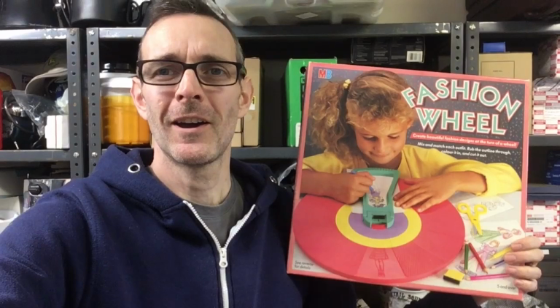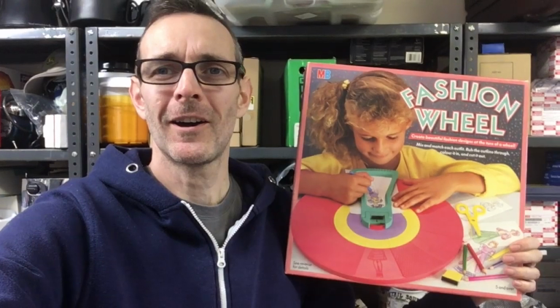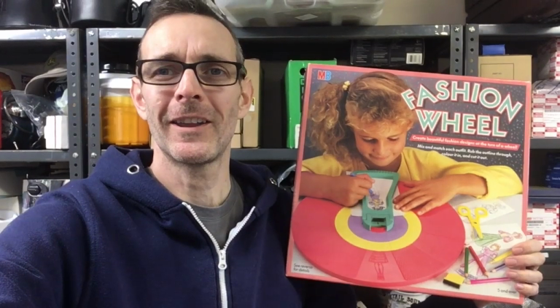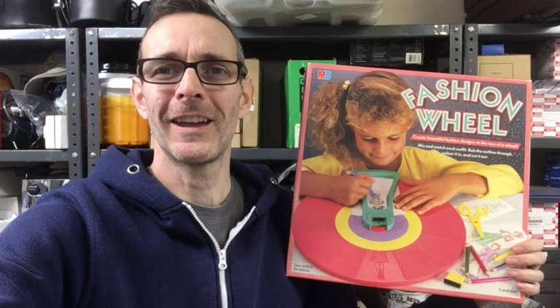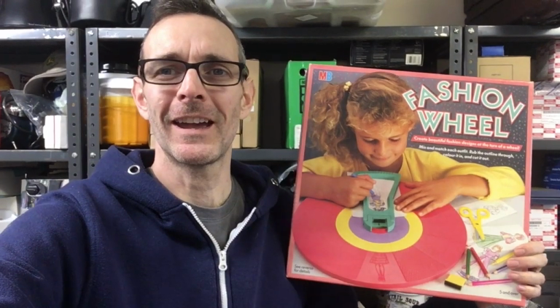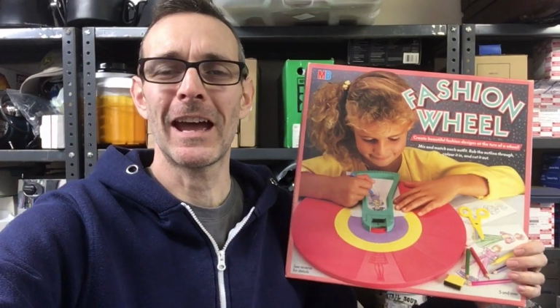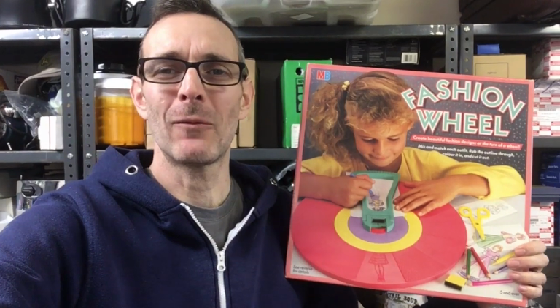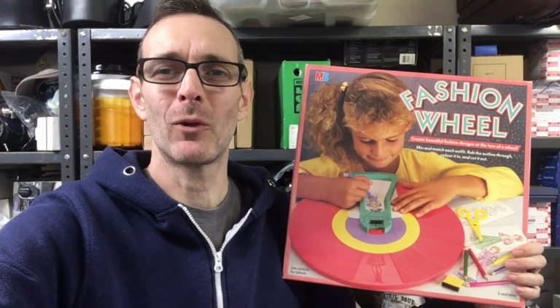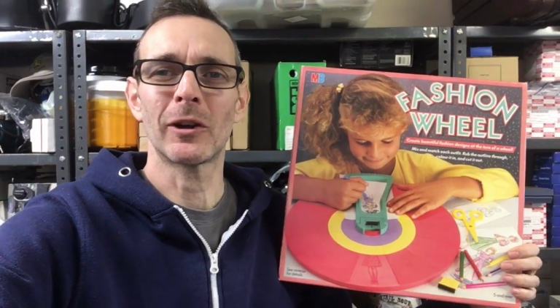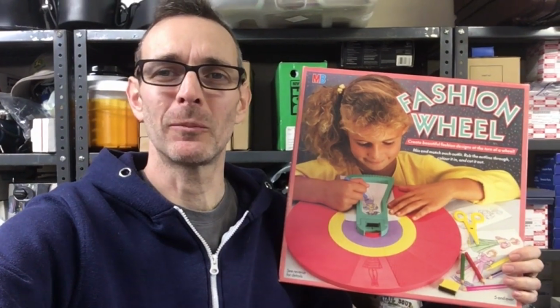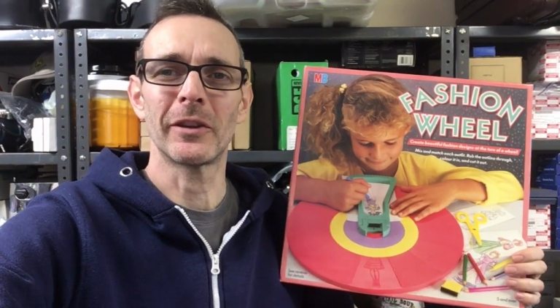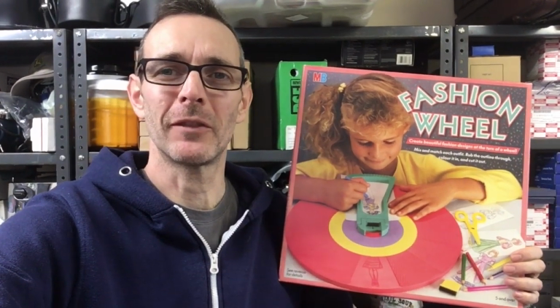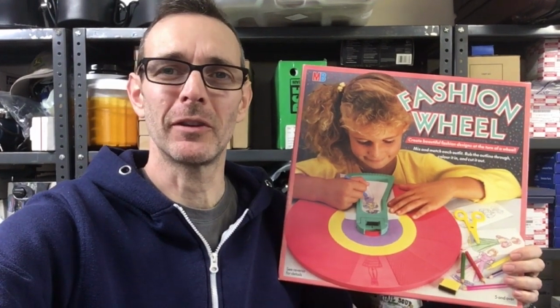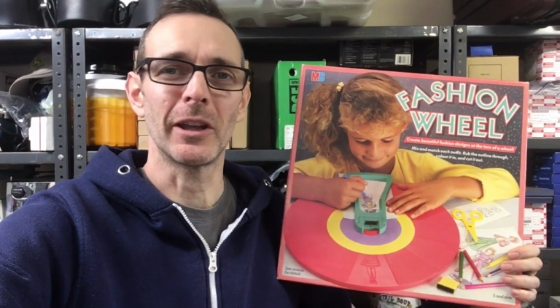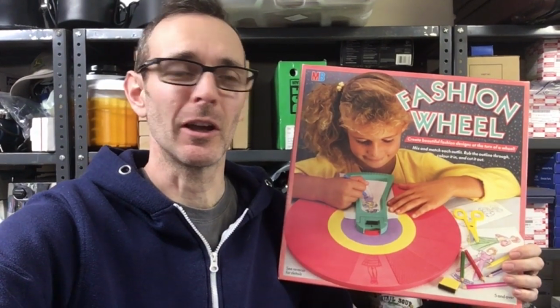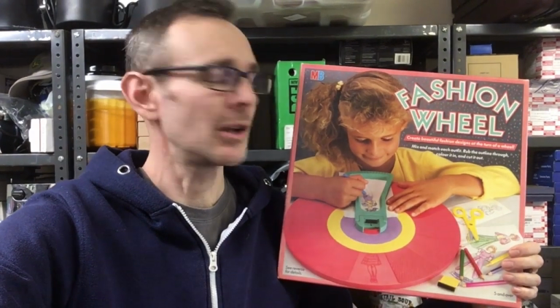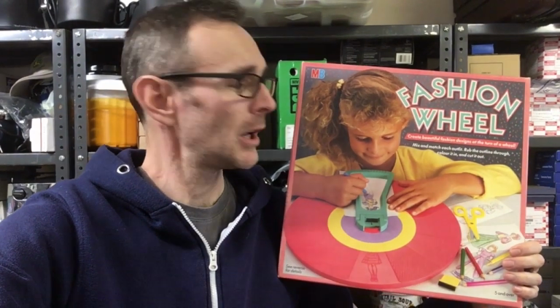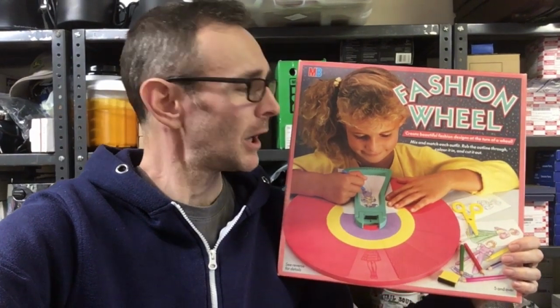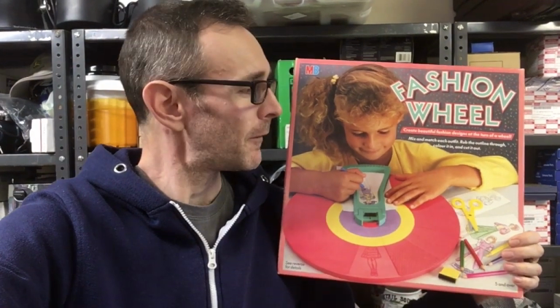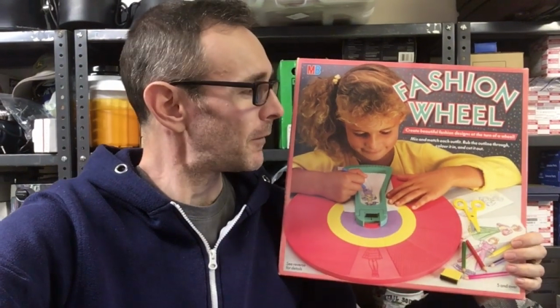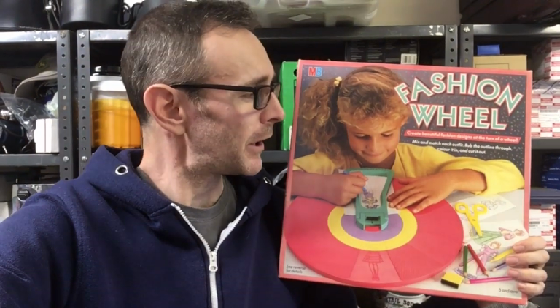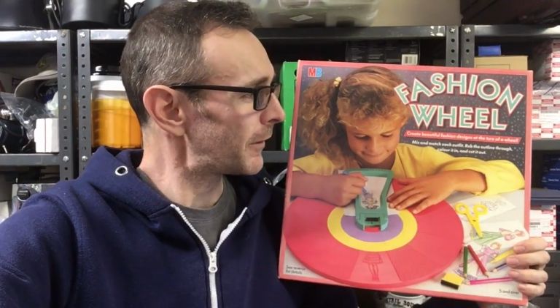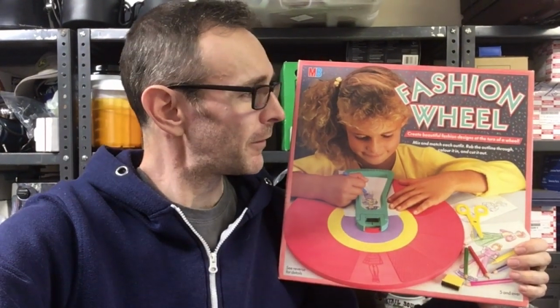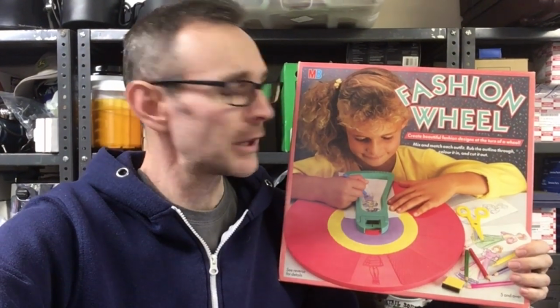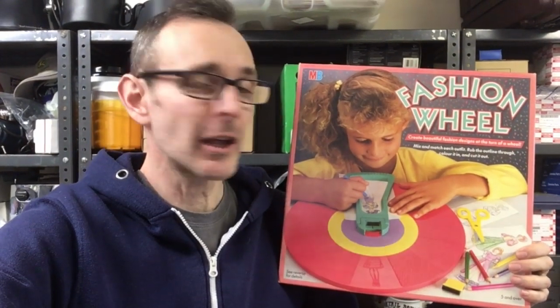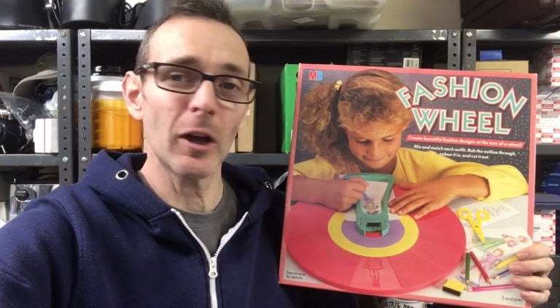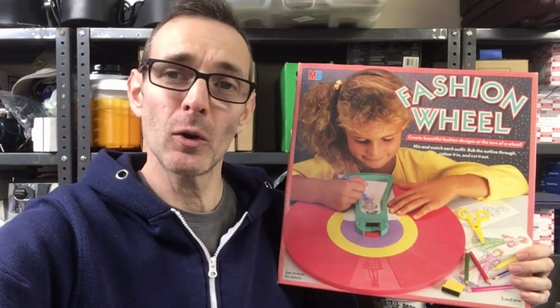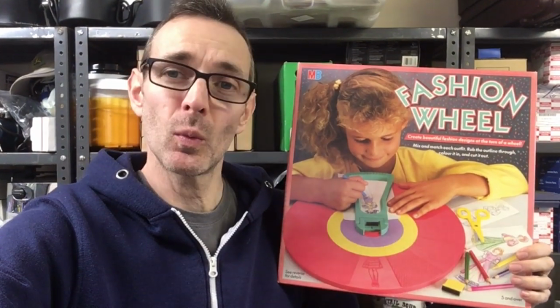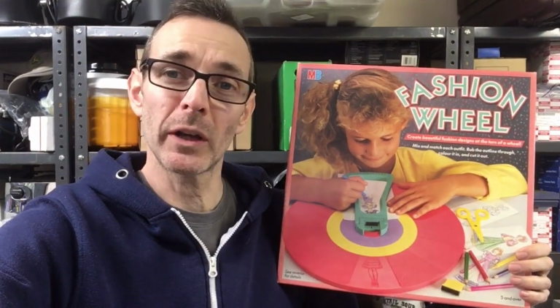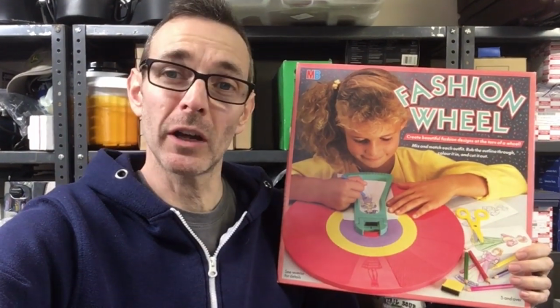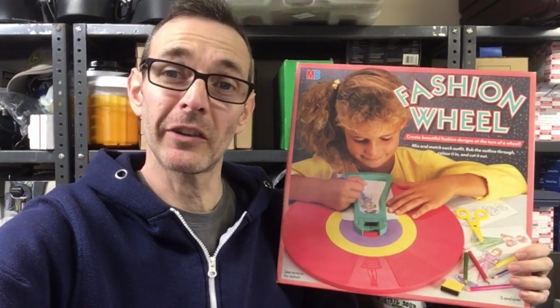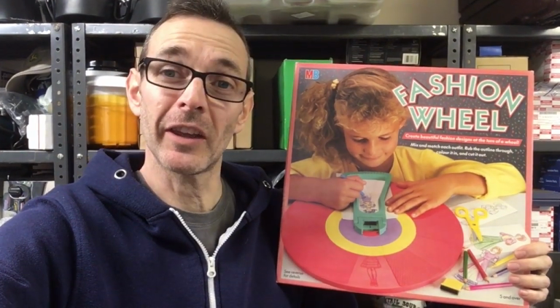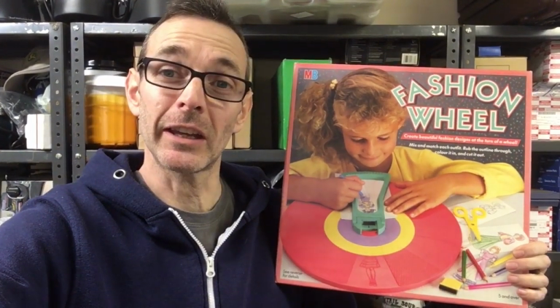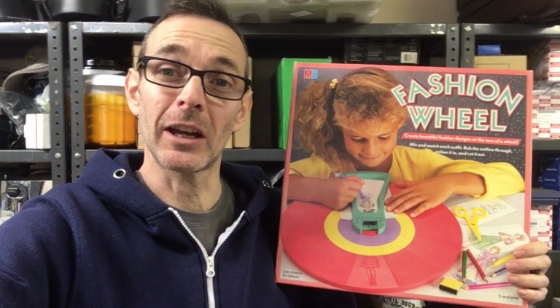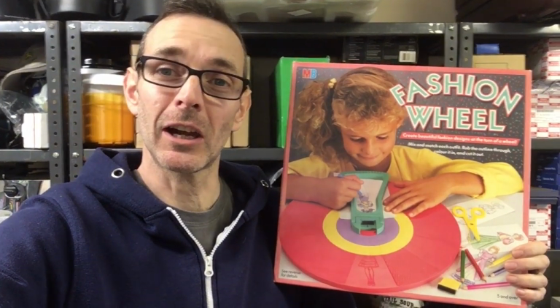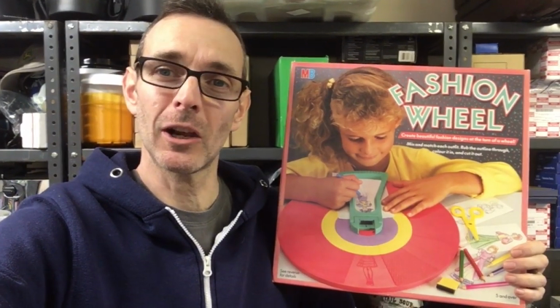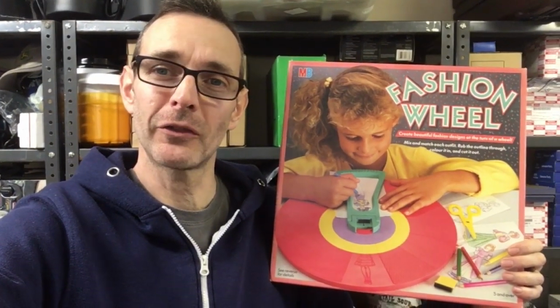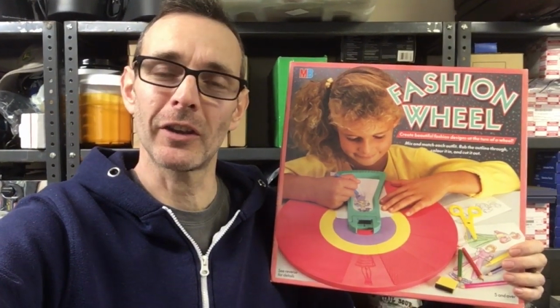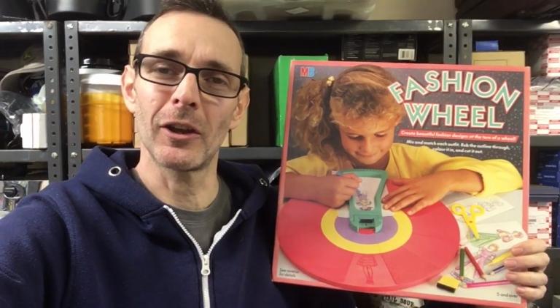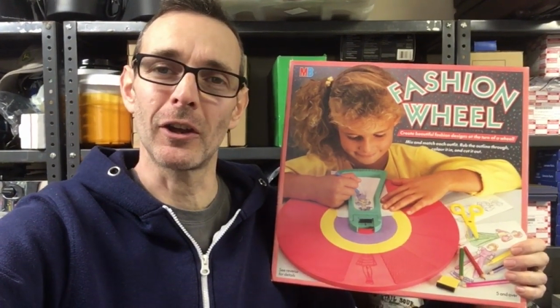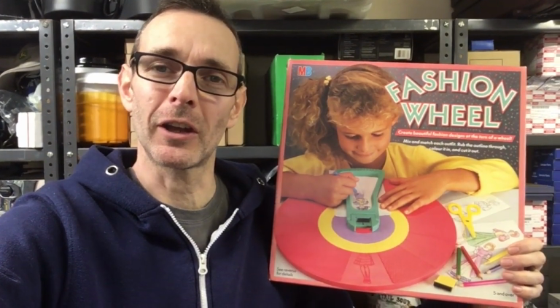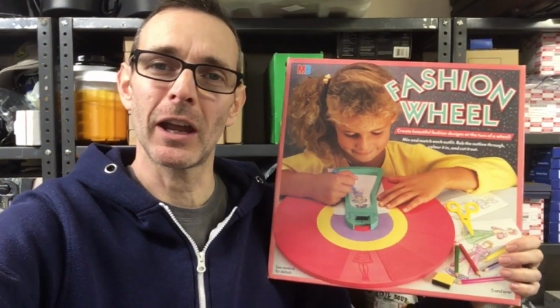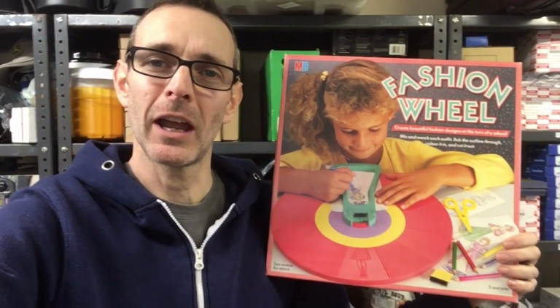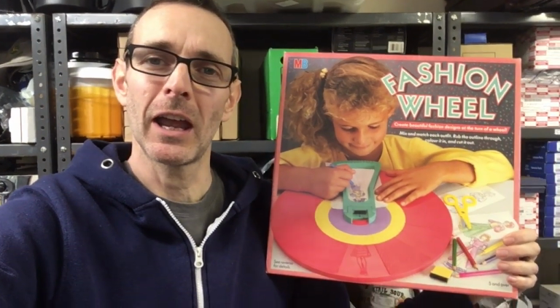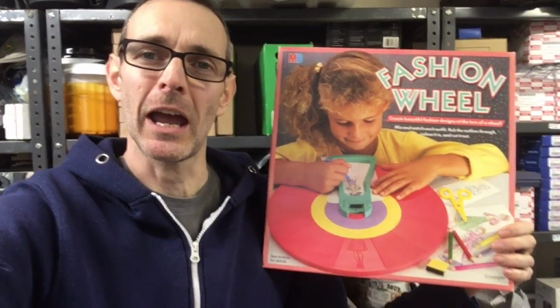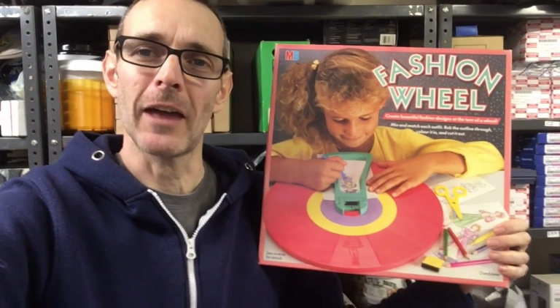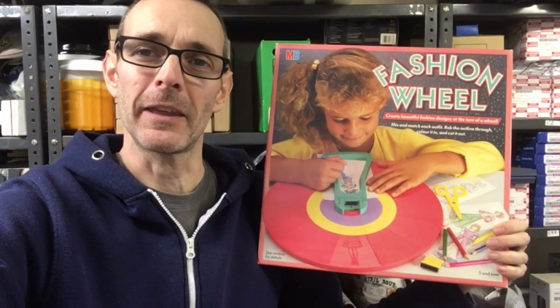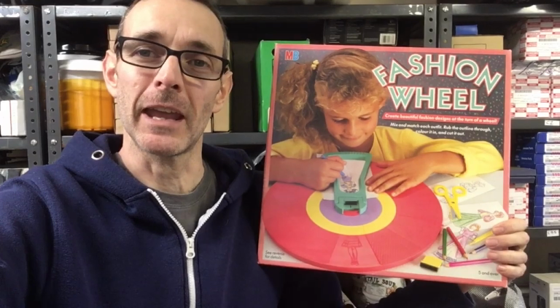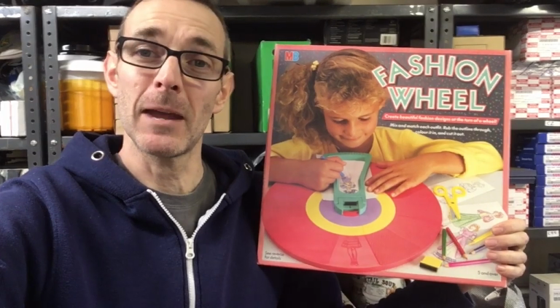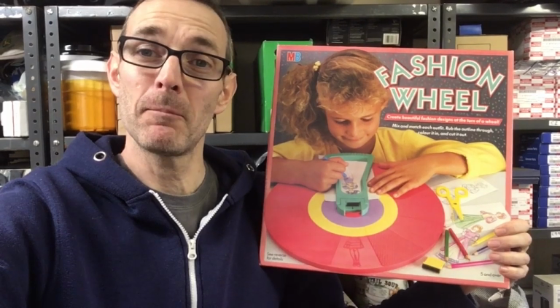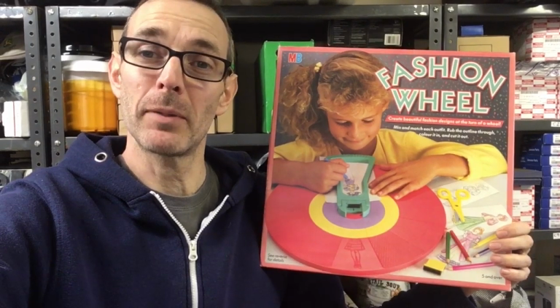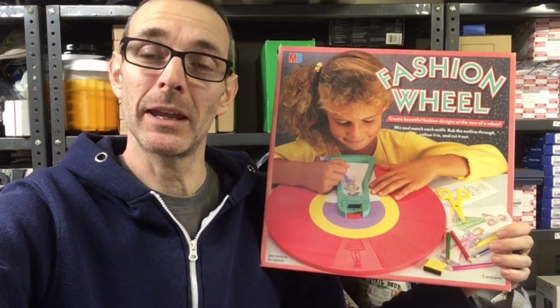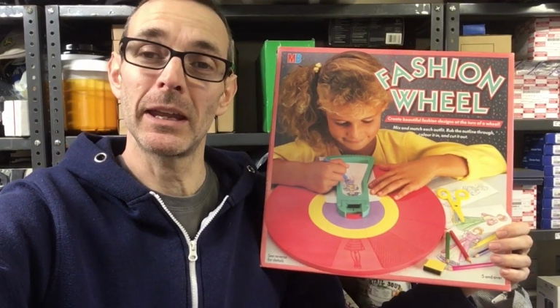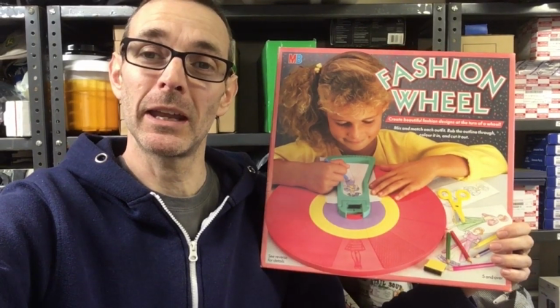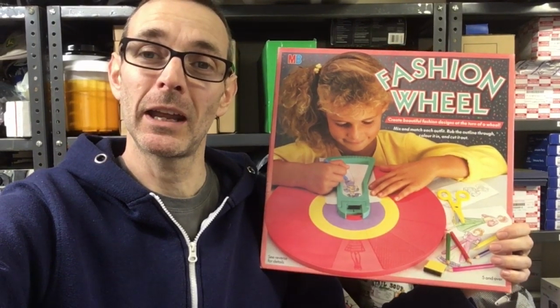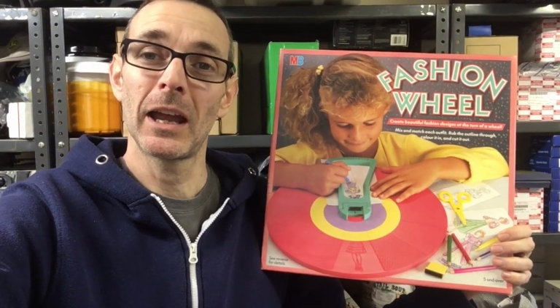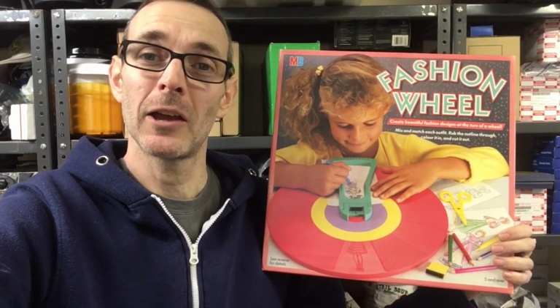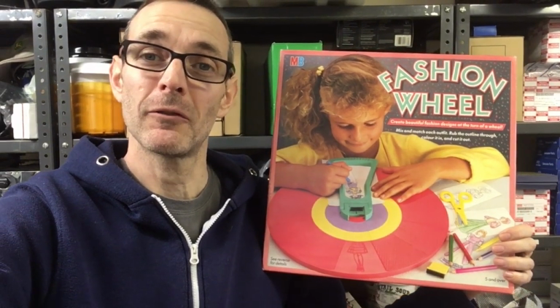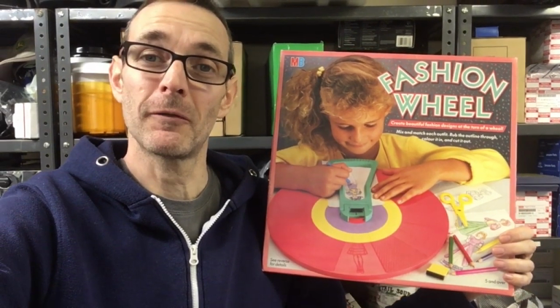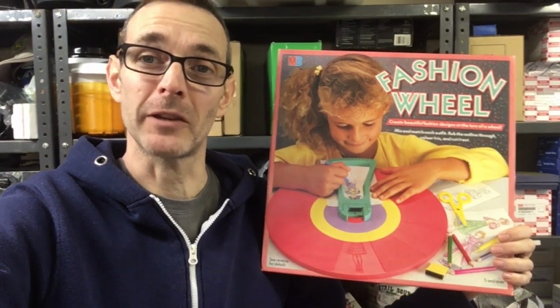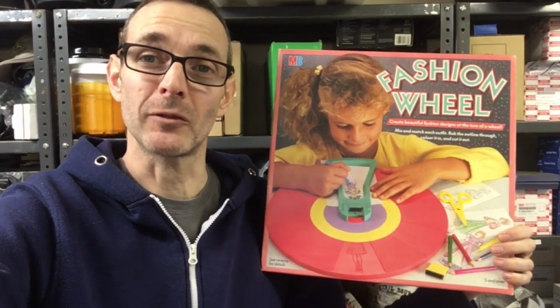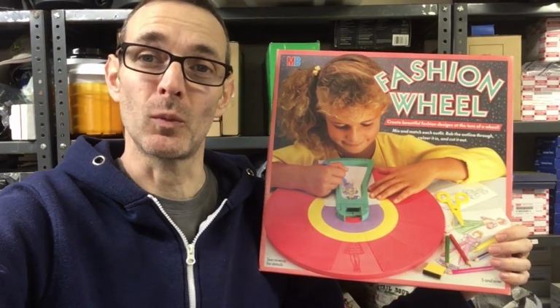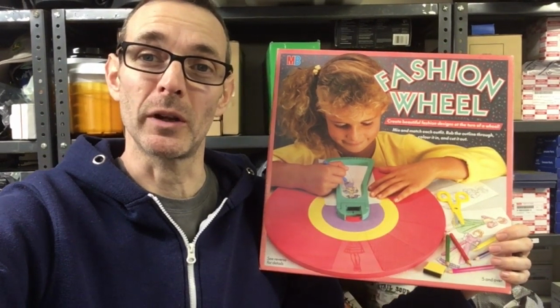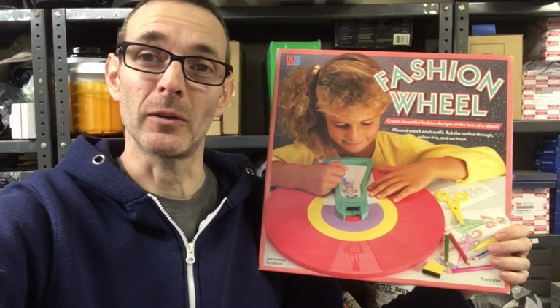Hi there and welcome to the video. For this video we're going to take a closer look at the MB Fashion Wheel.